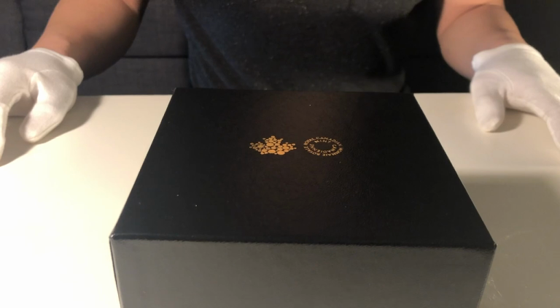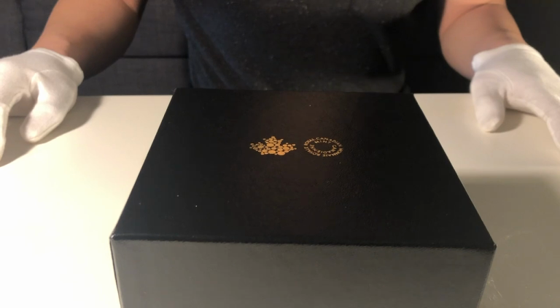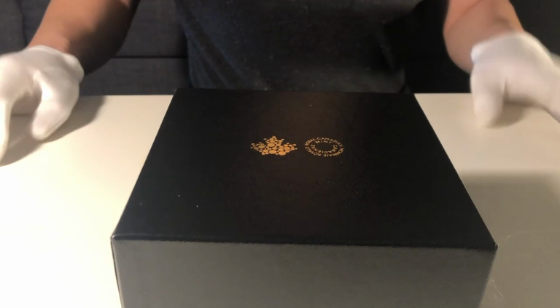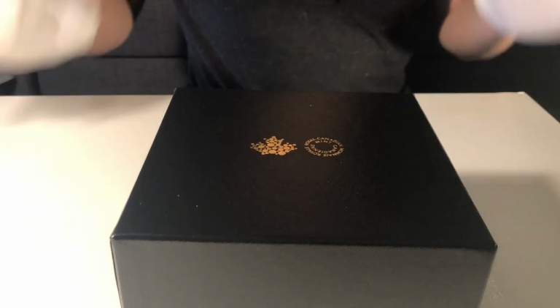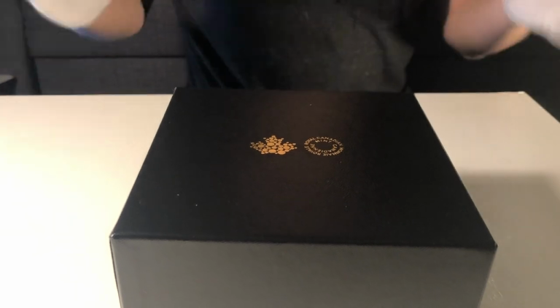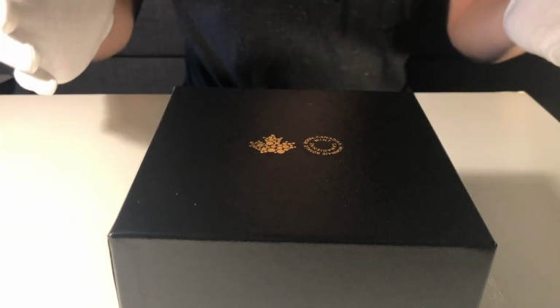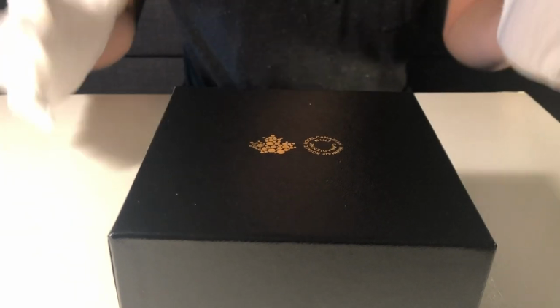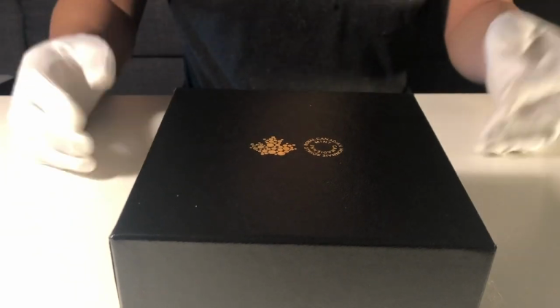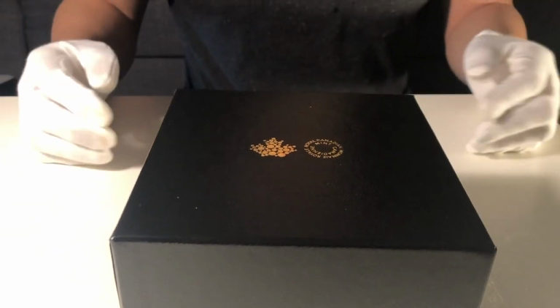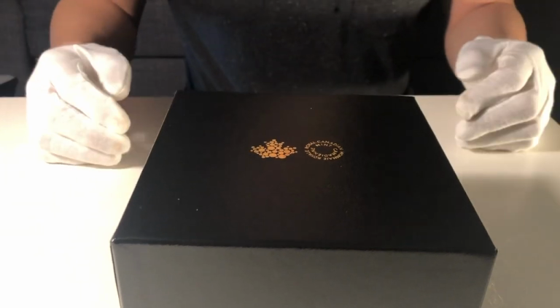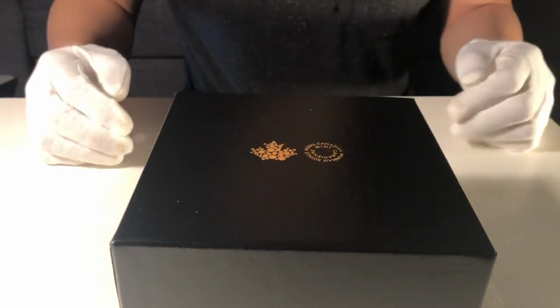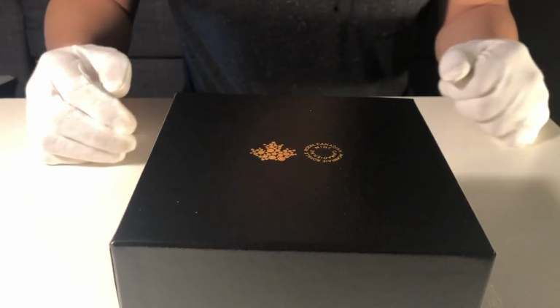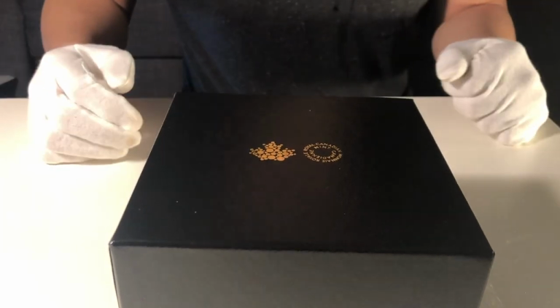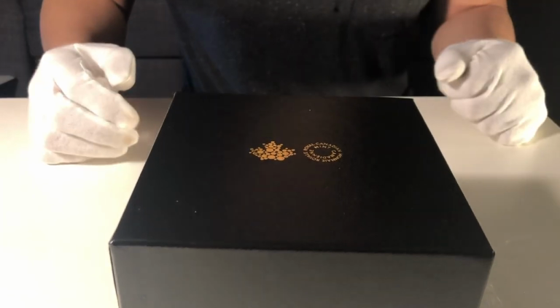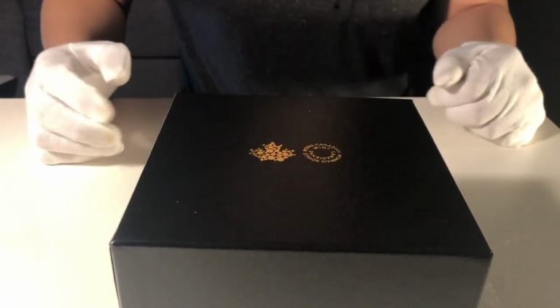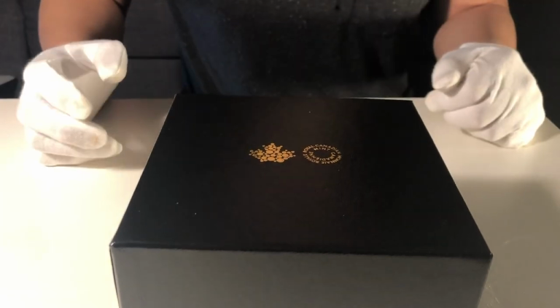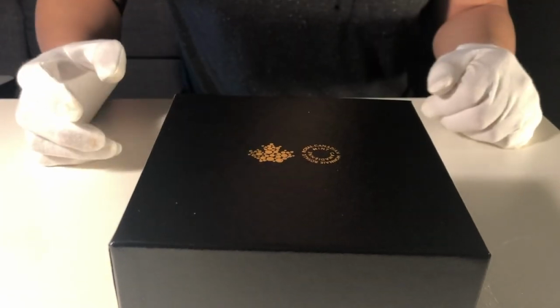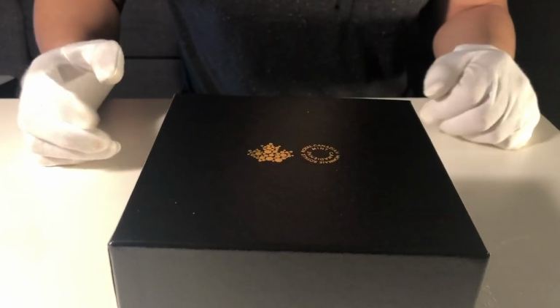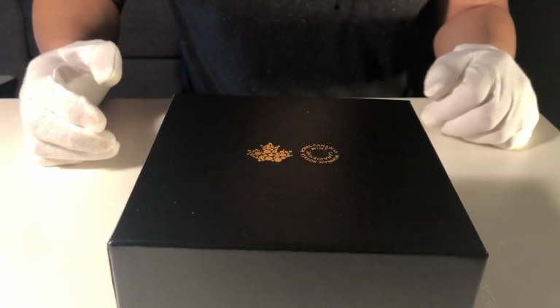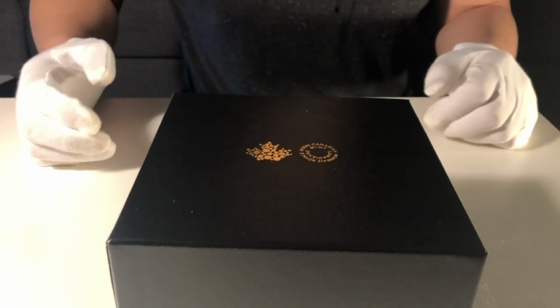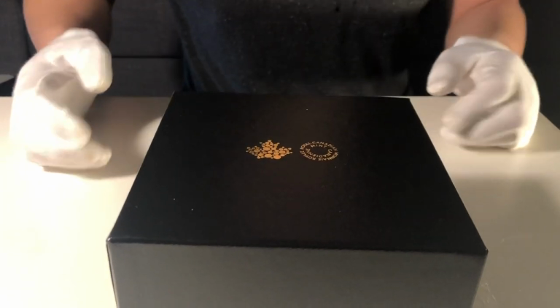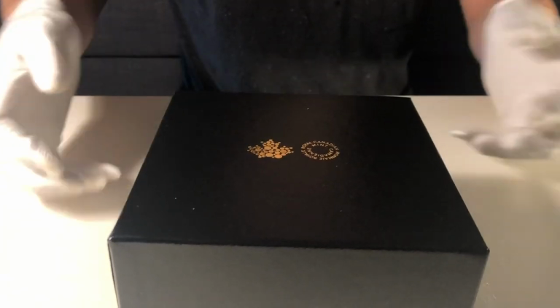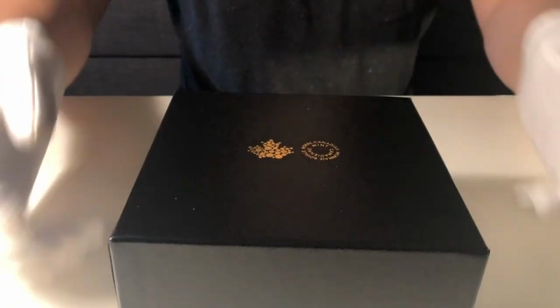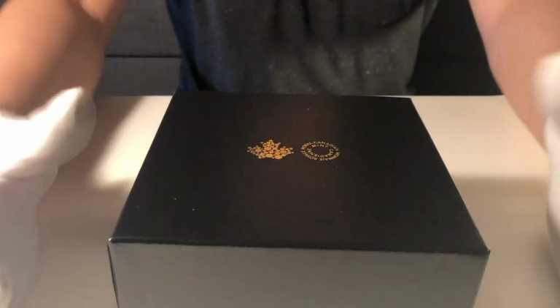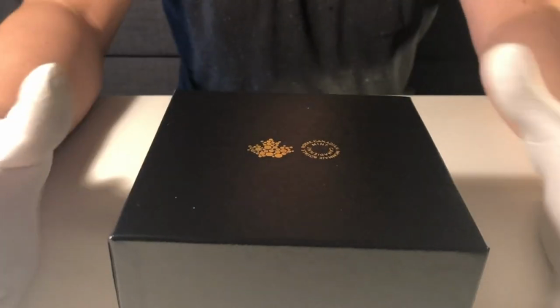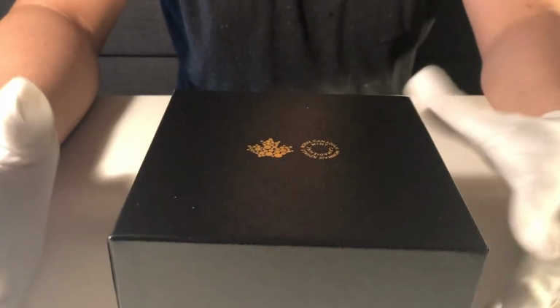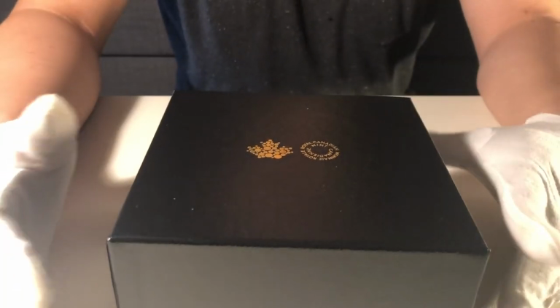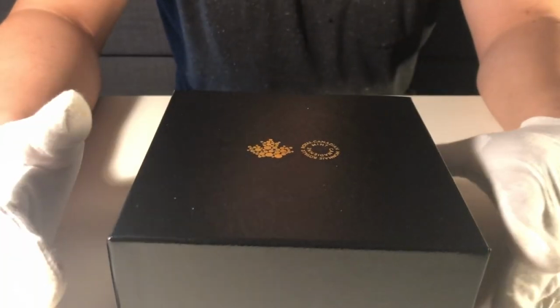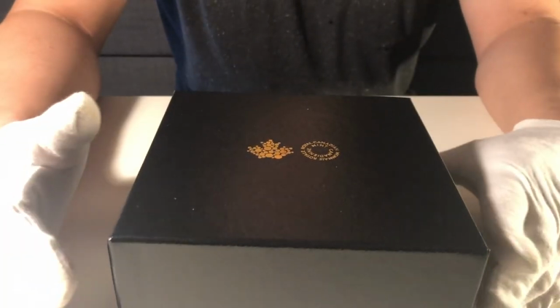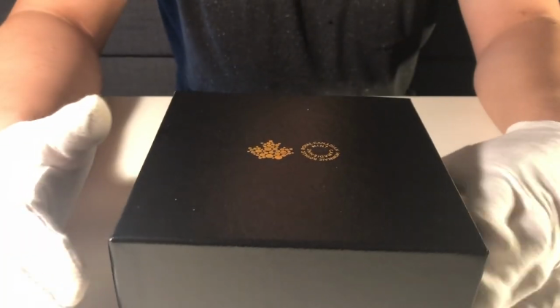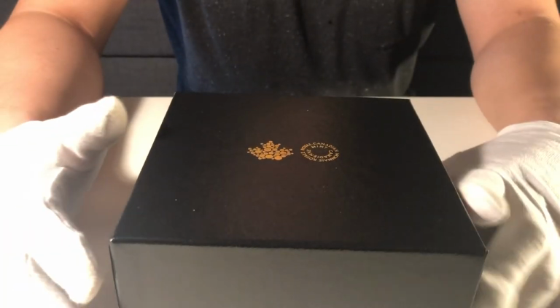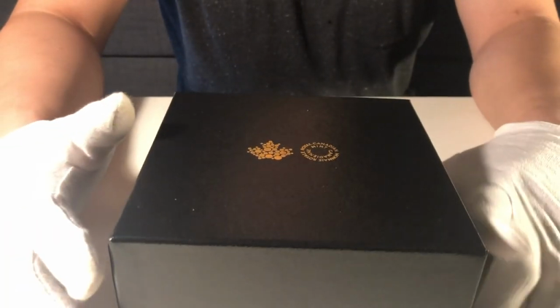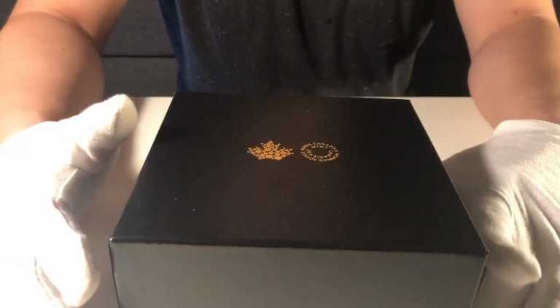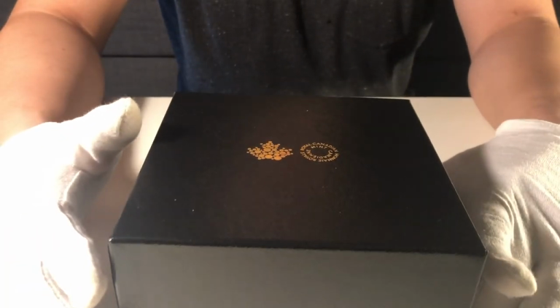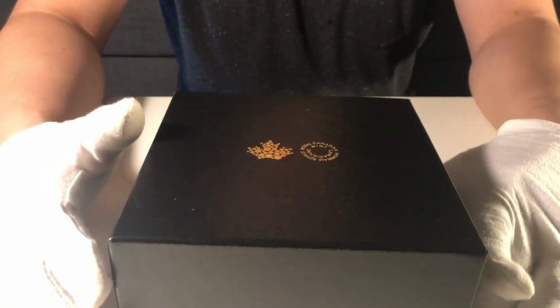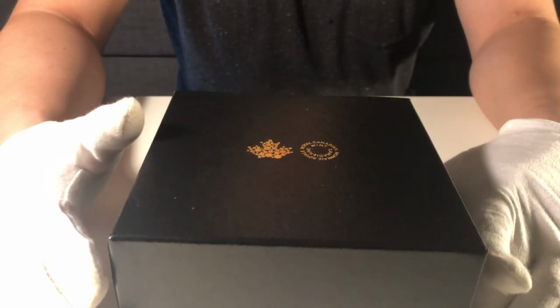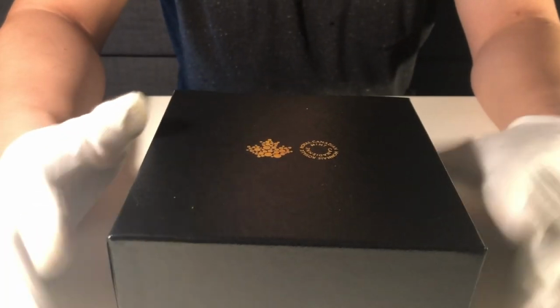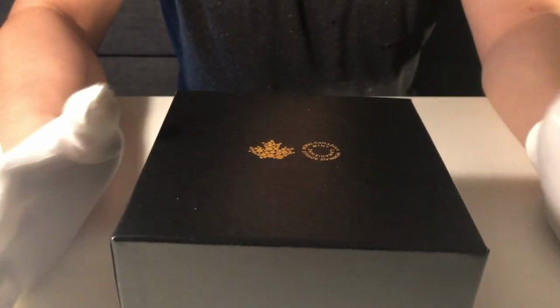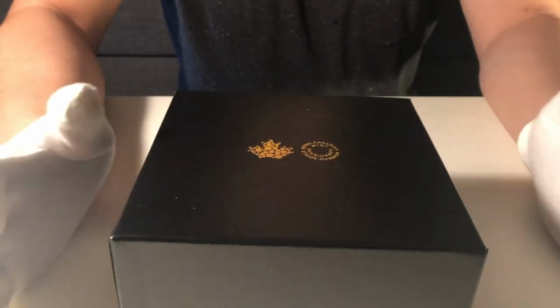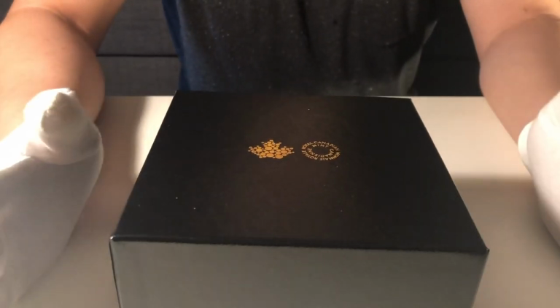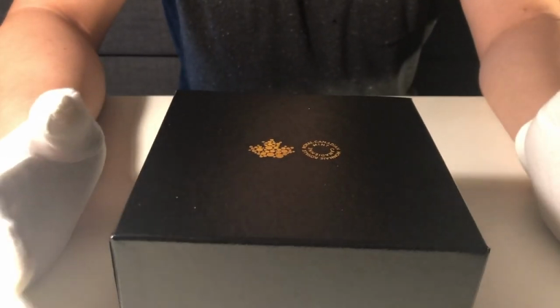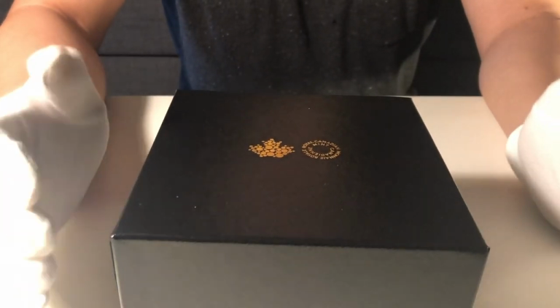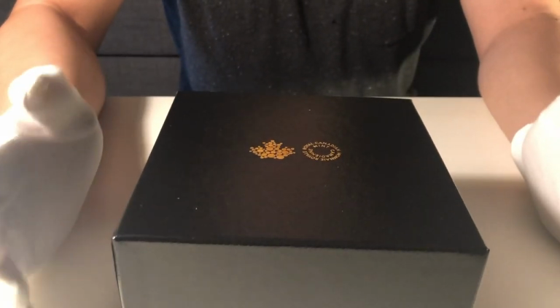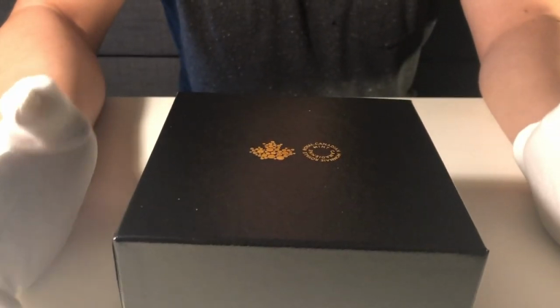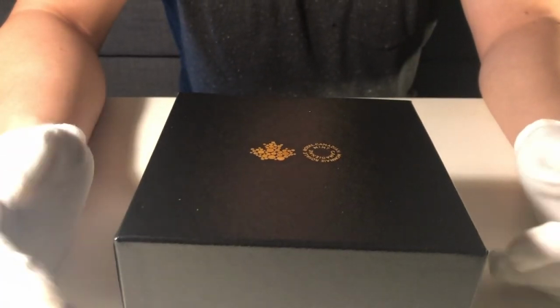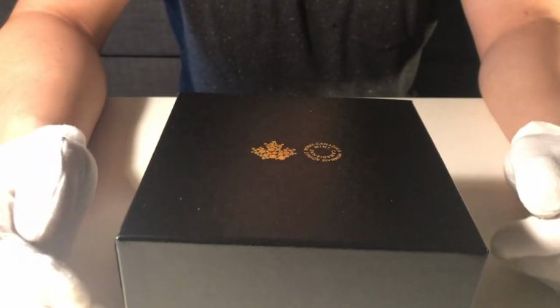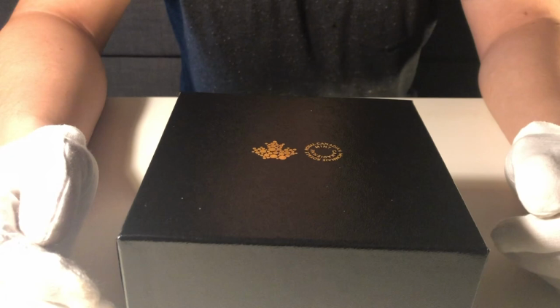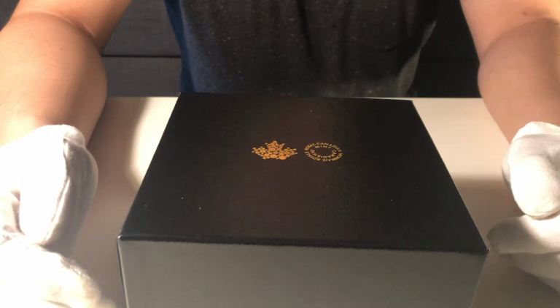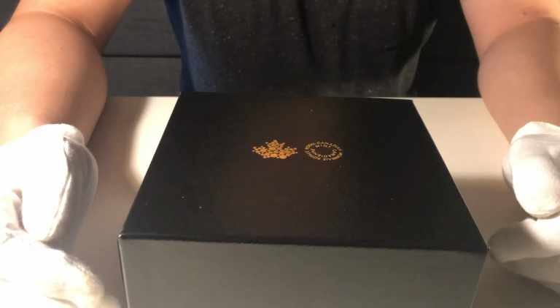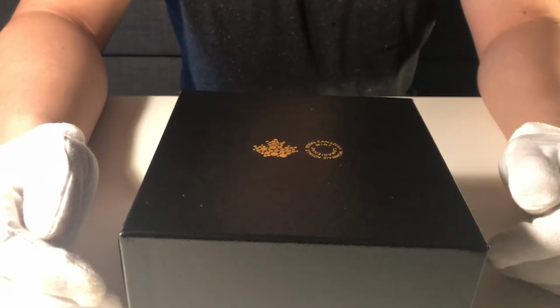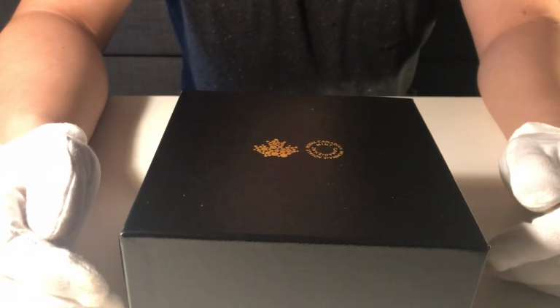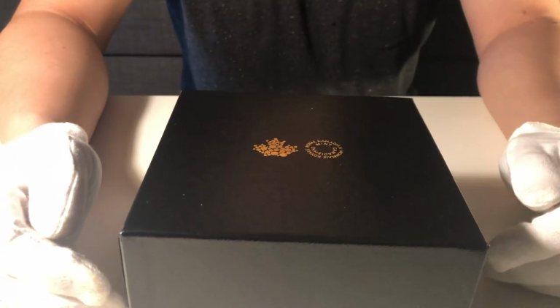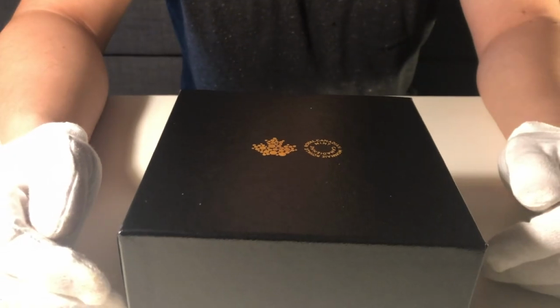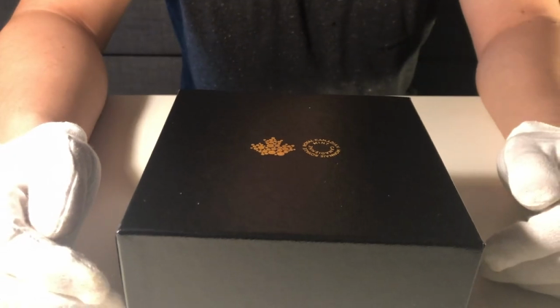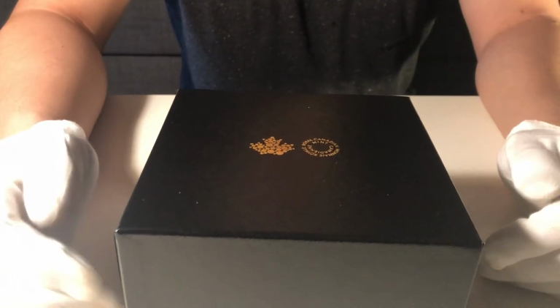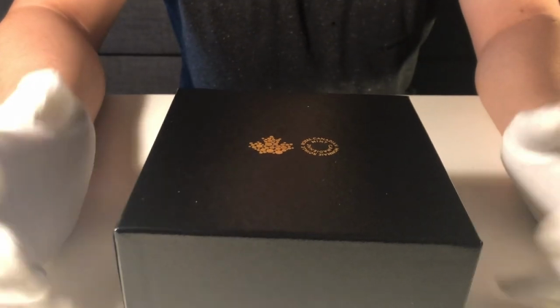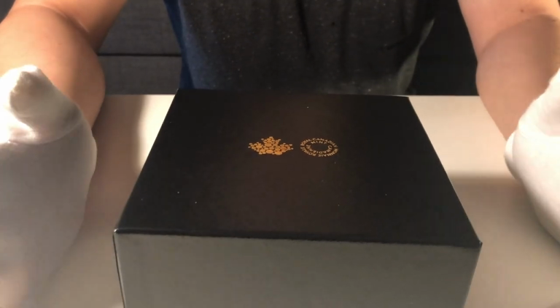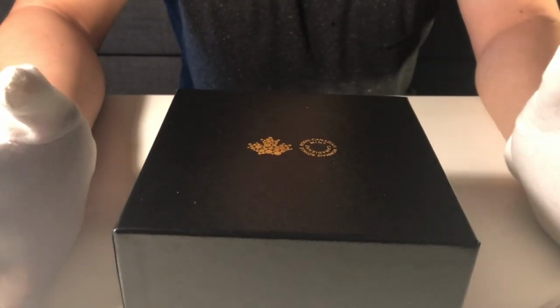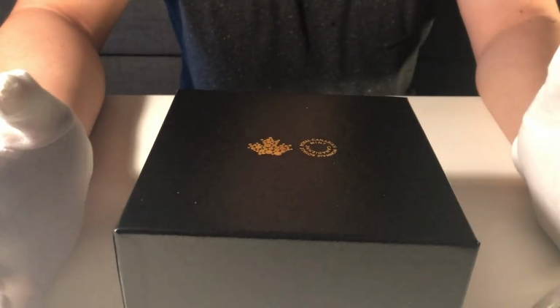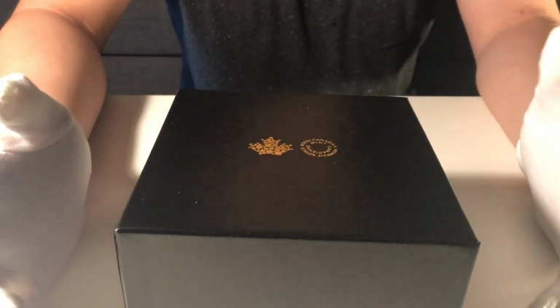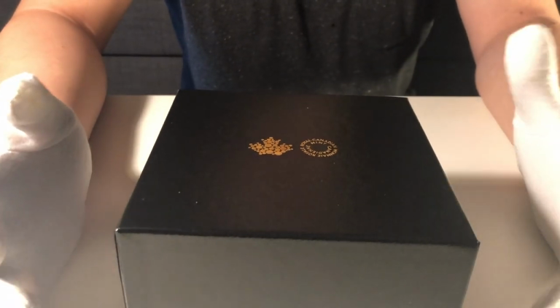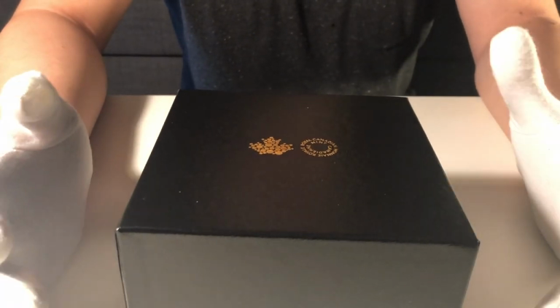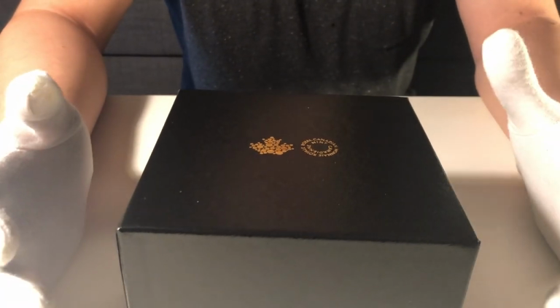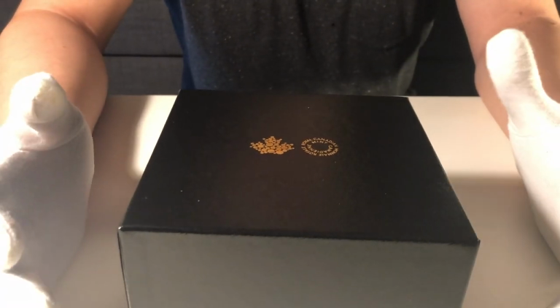Hello everyone, Stephen here again. Today it's very different — I'd like to do an unboxing video.